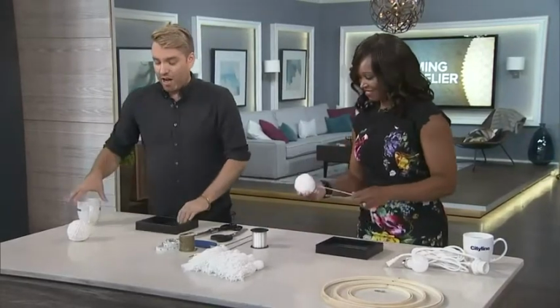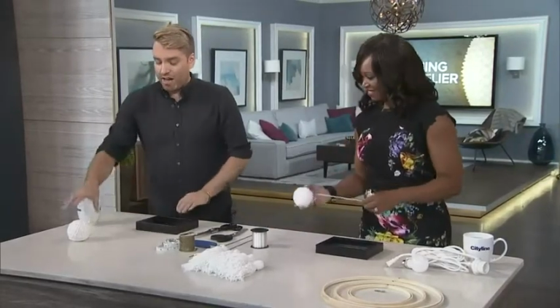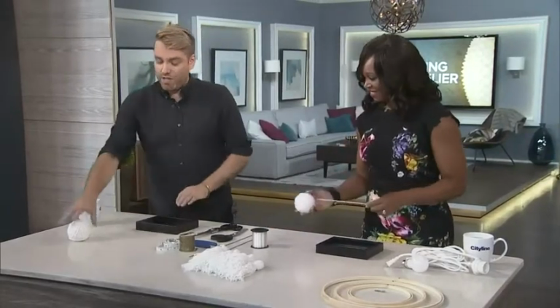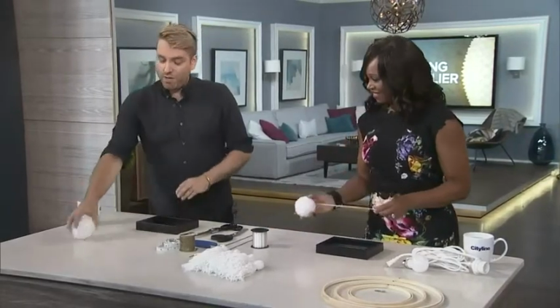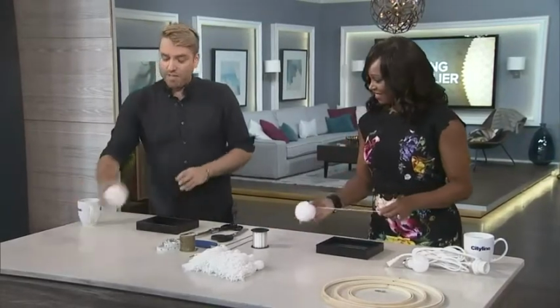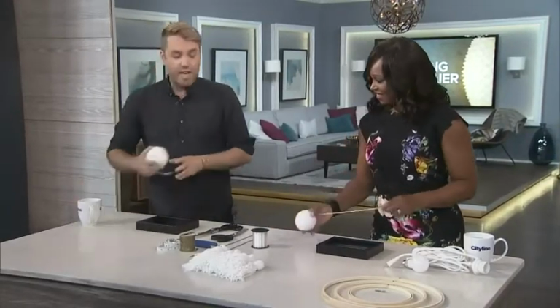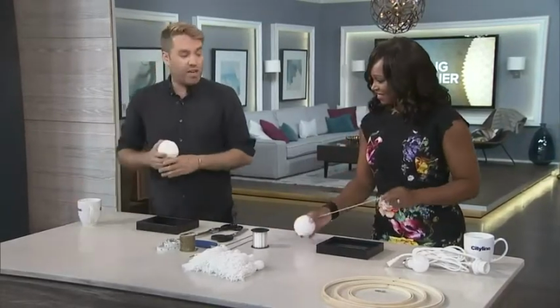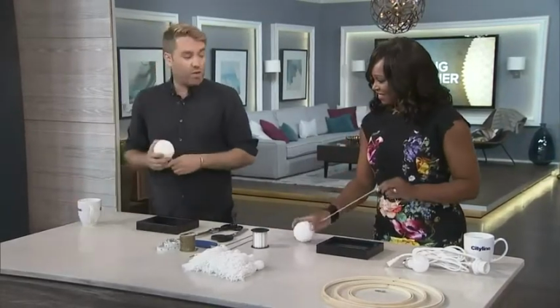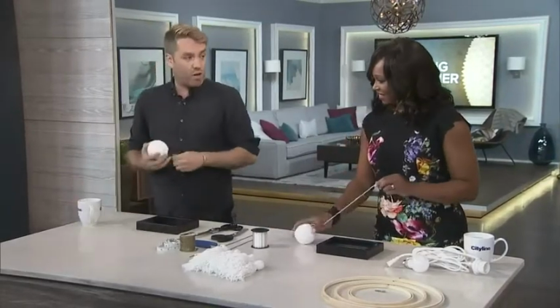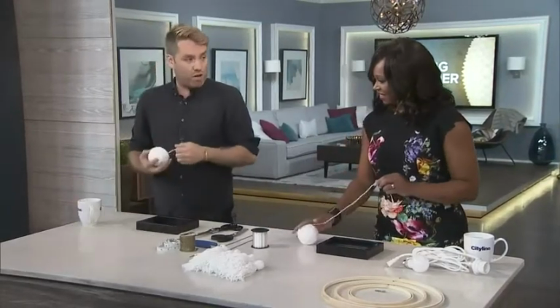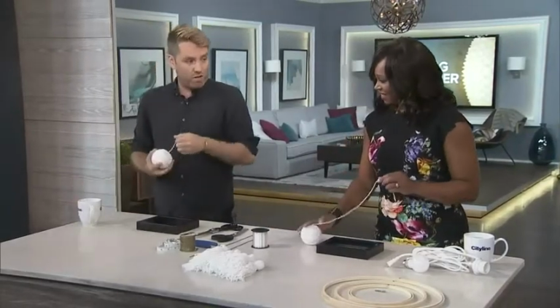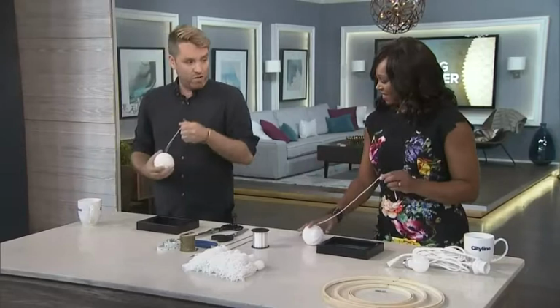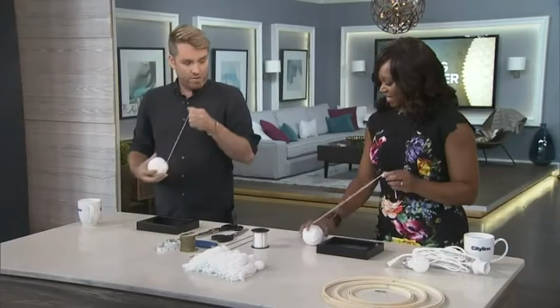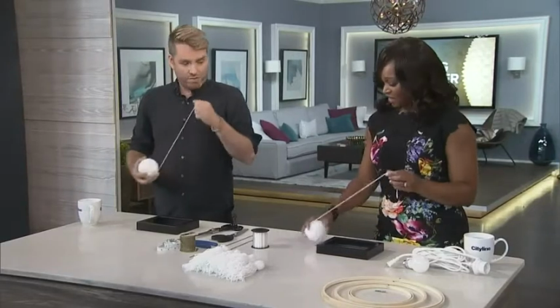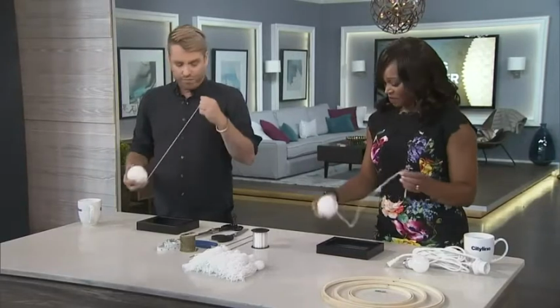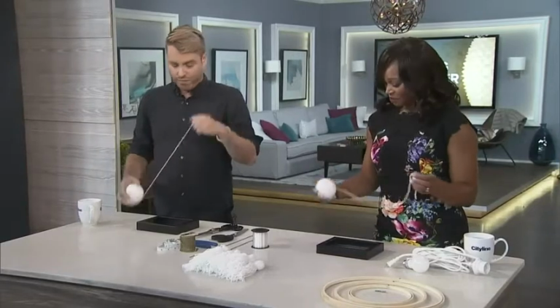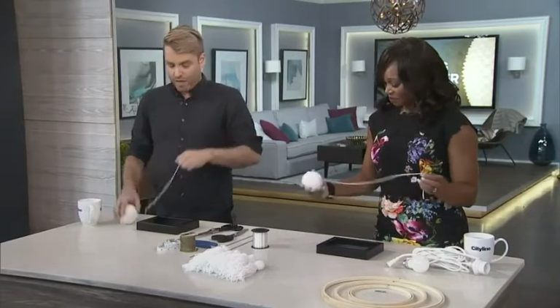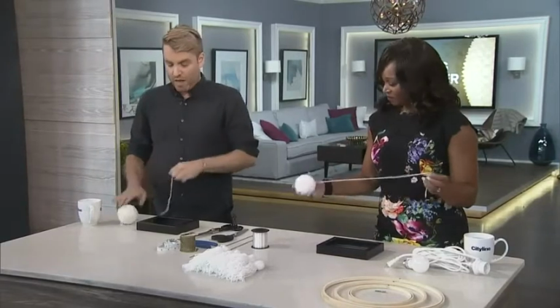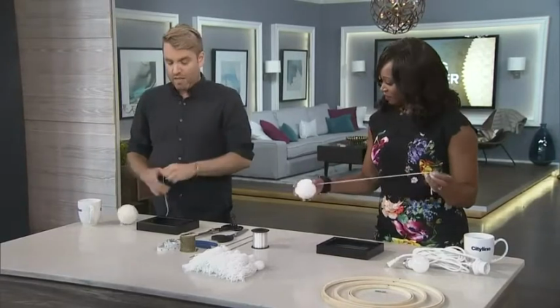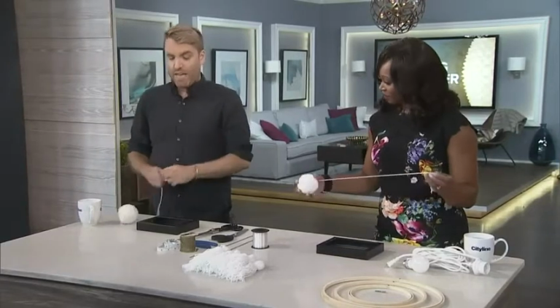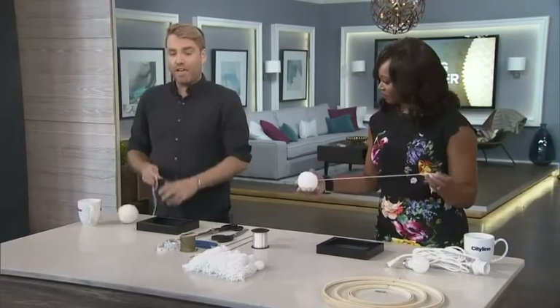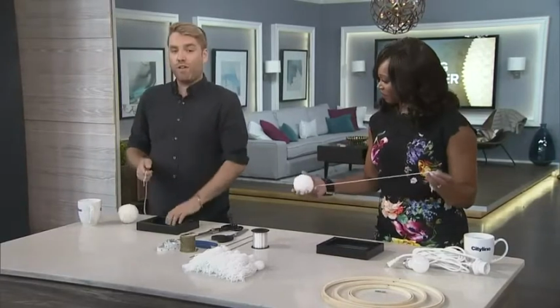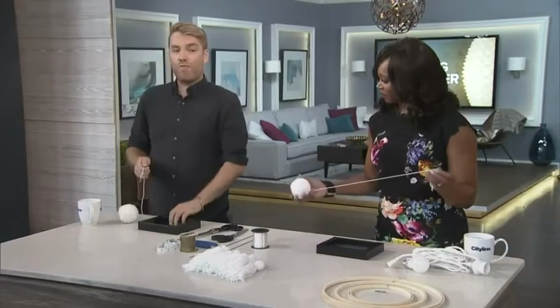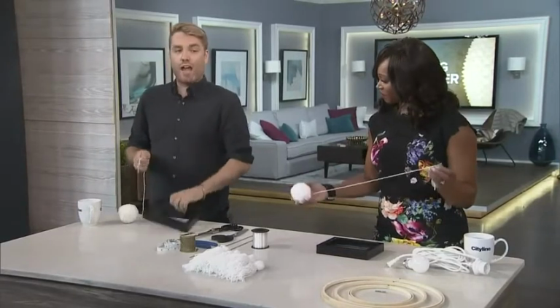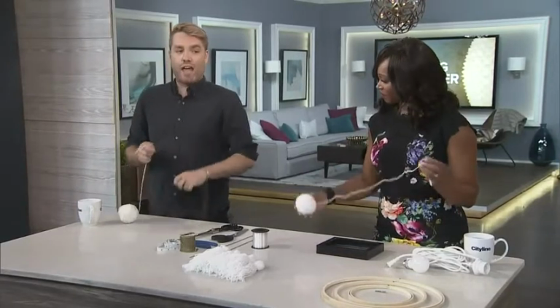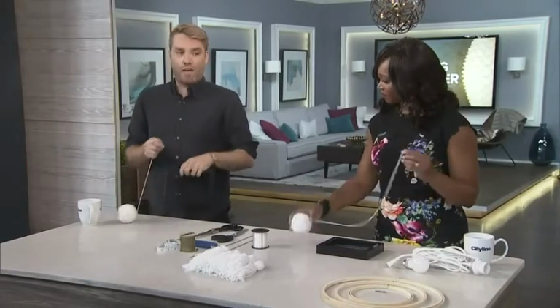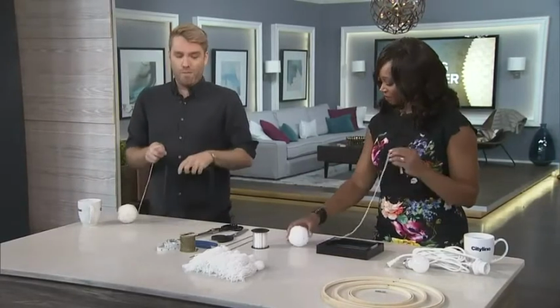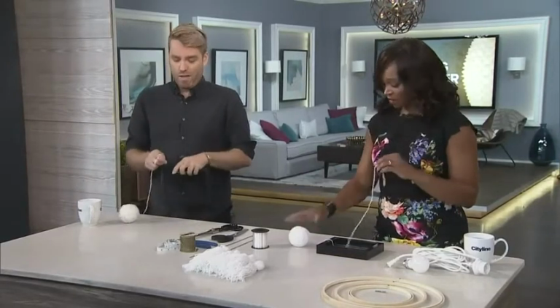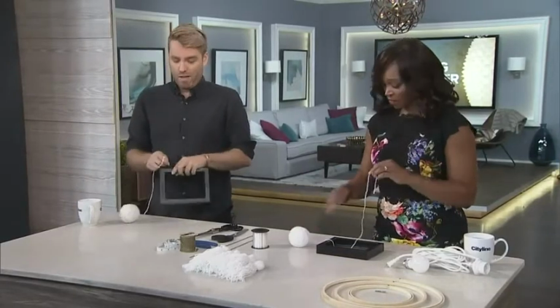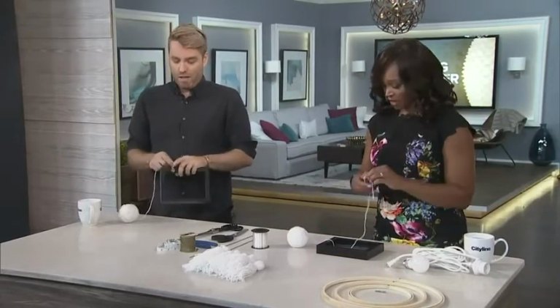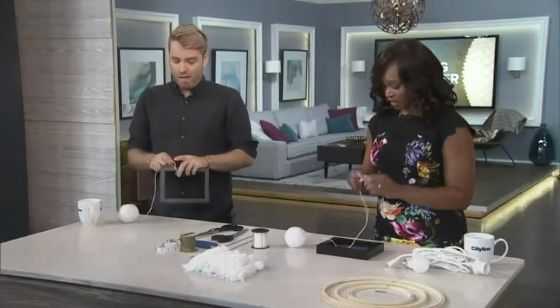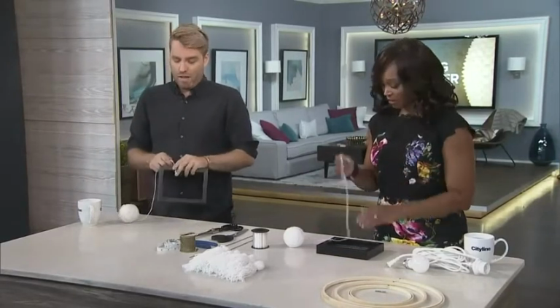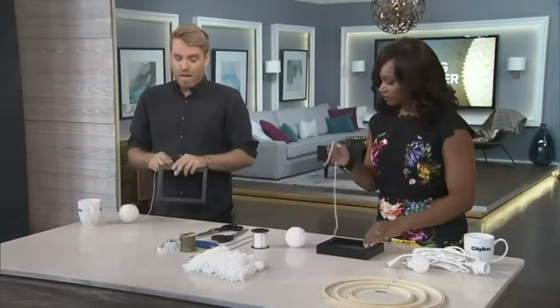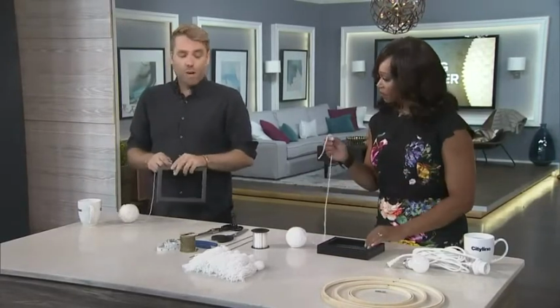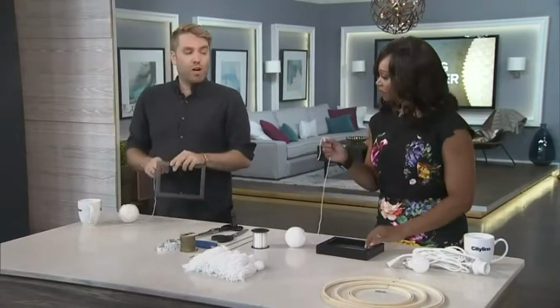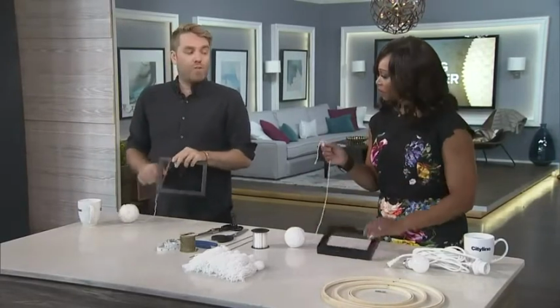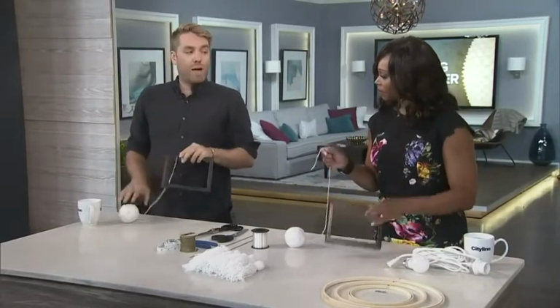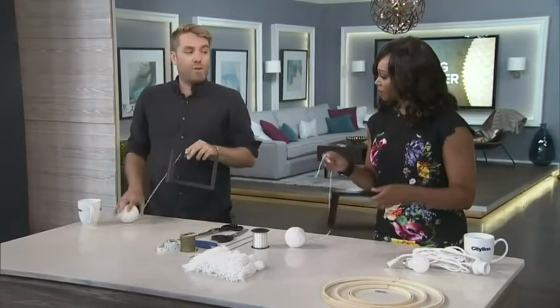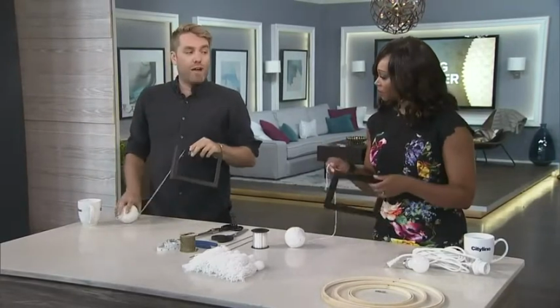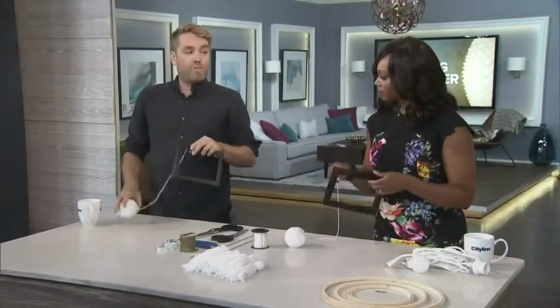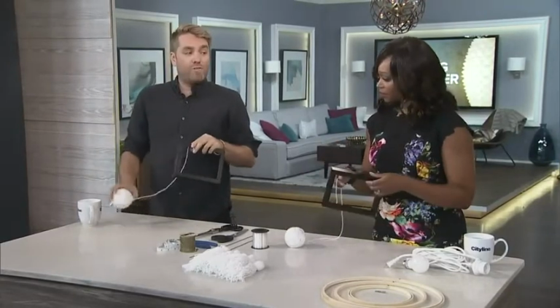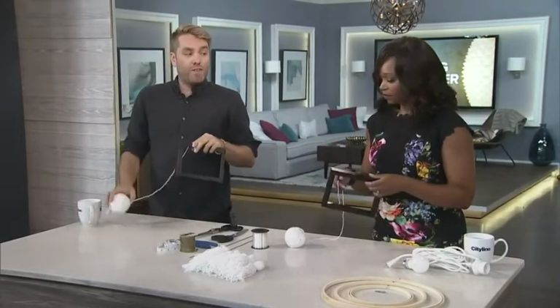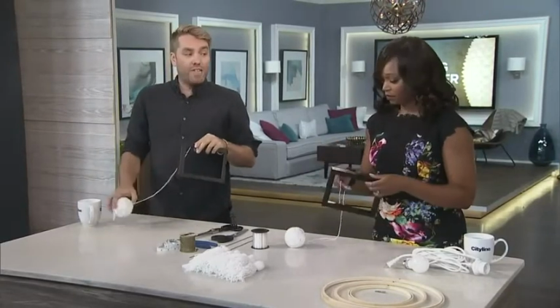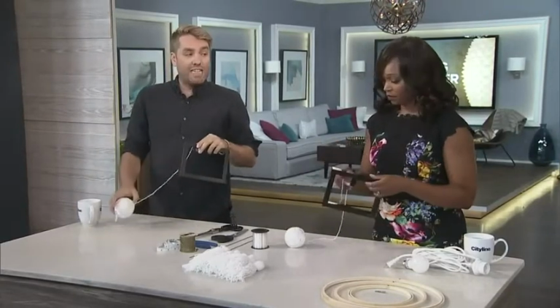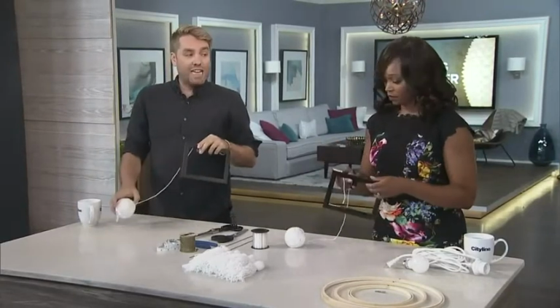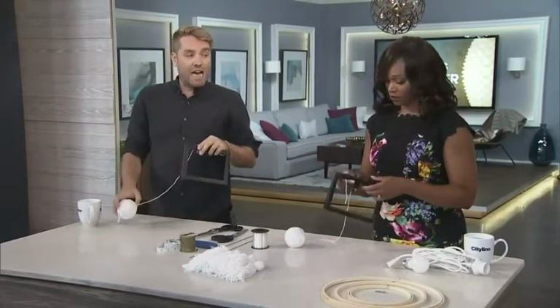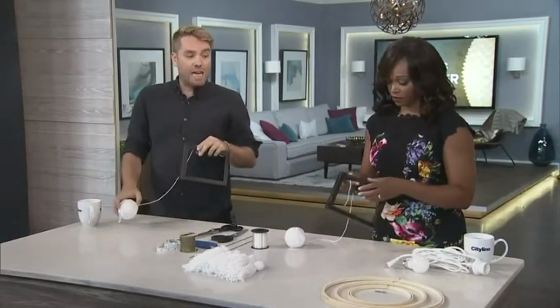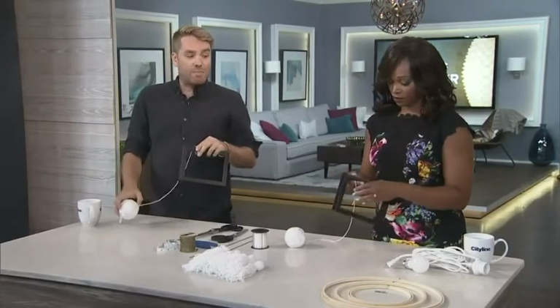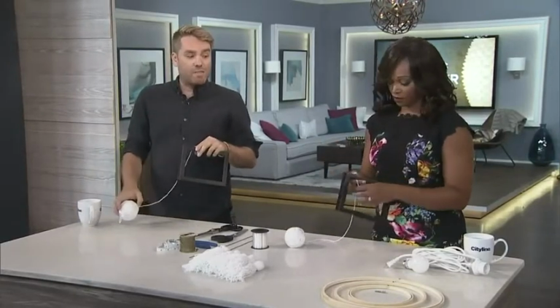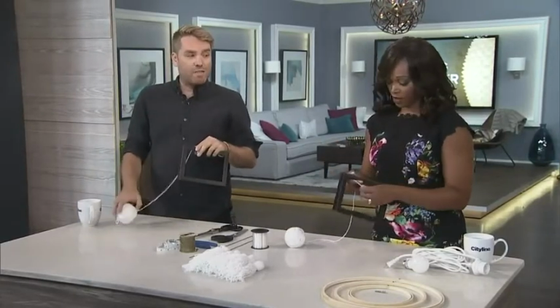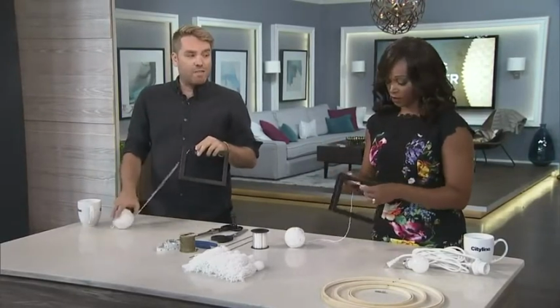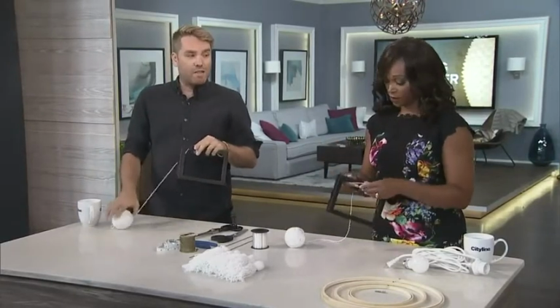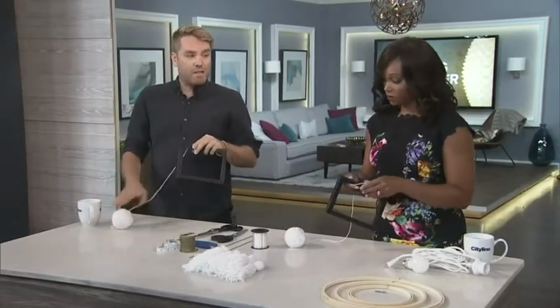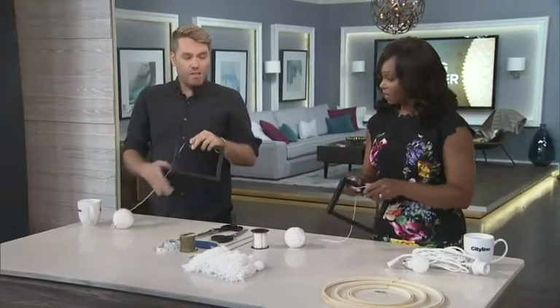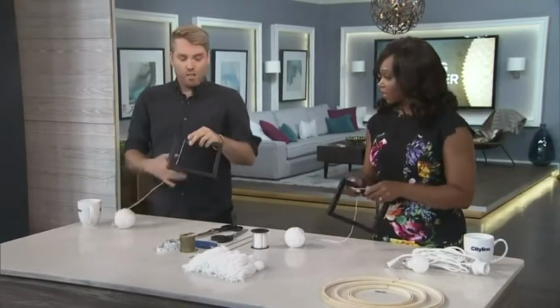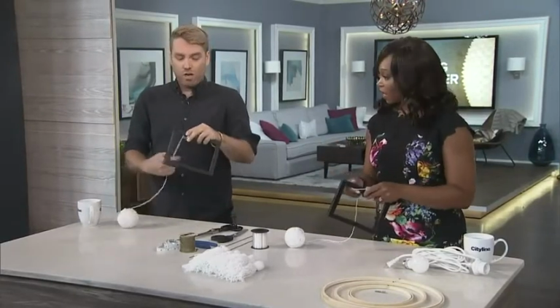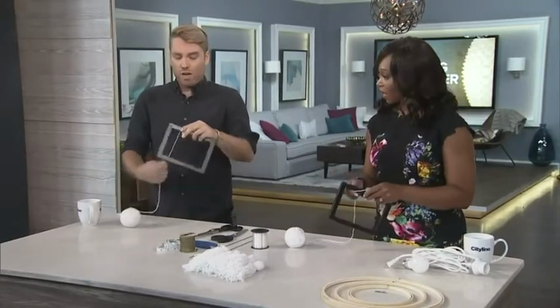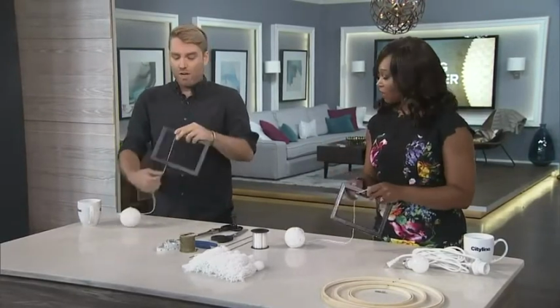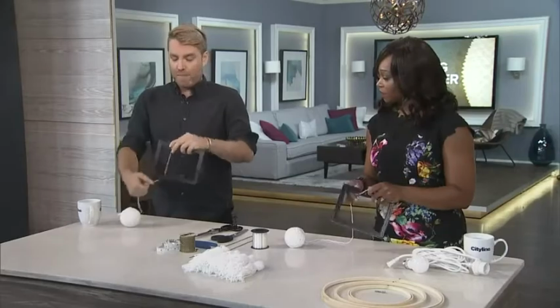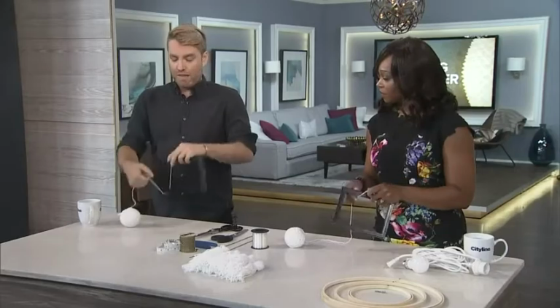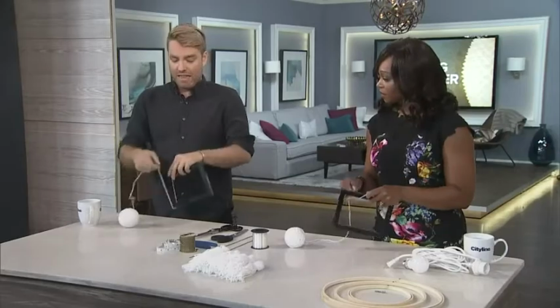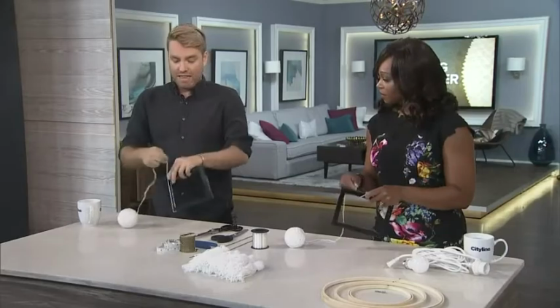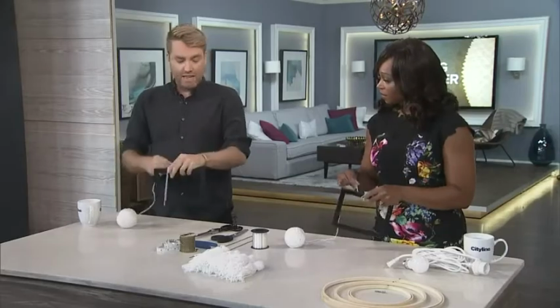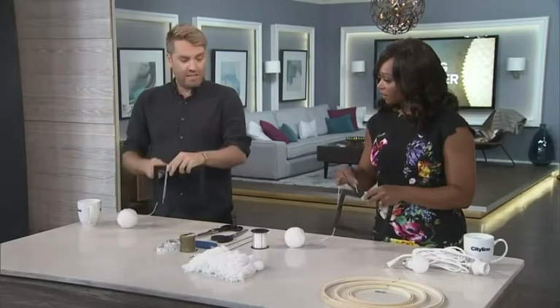All you do is take your wool, take your frame, and wrap the wool around it 50 times — like this.